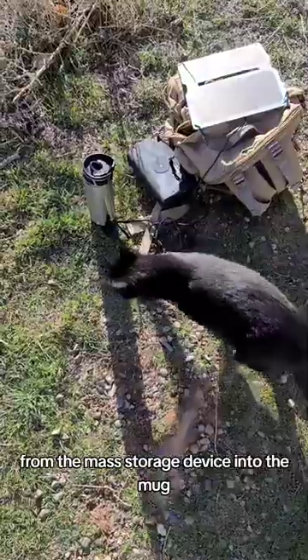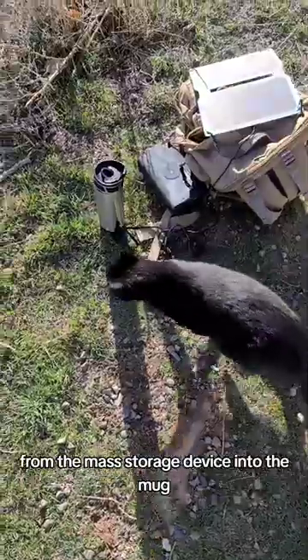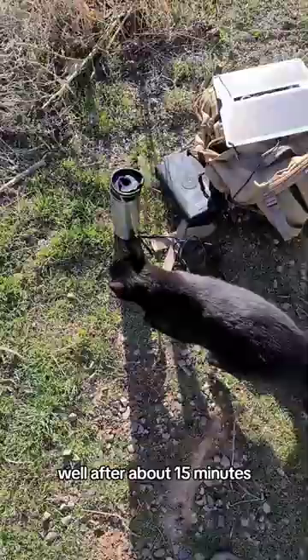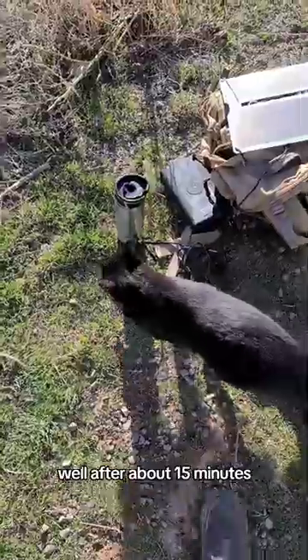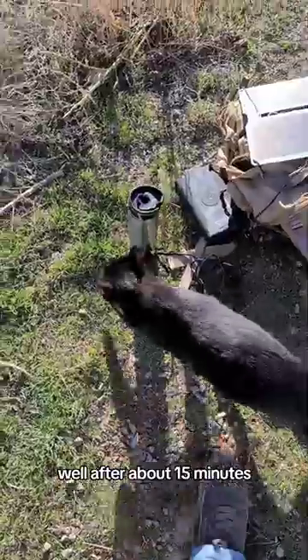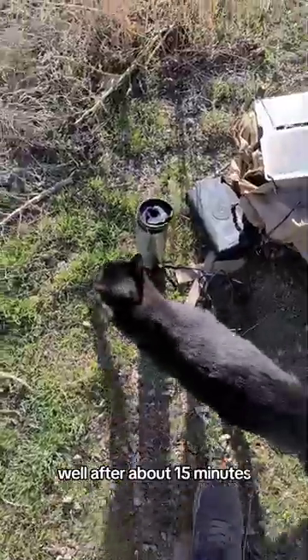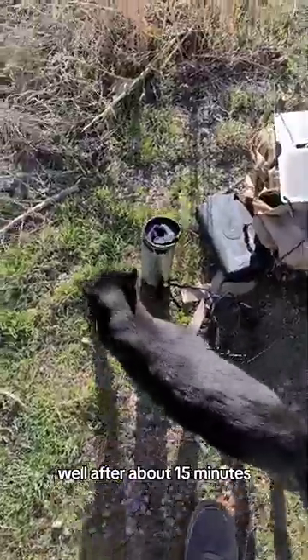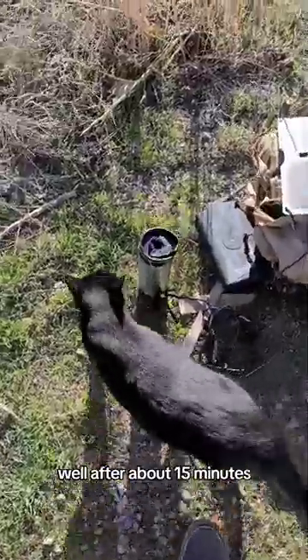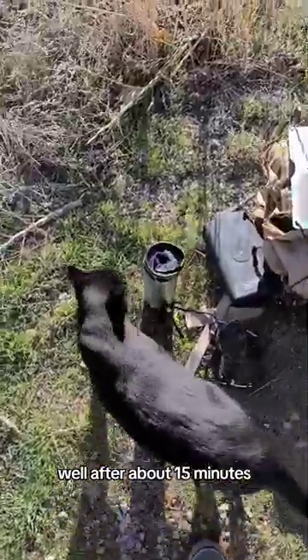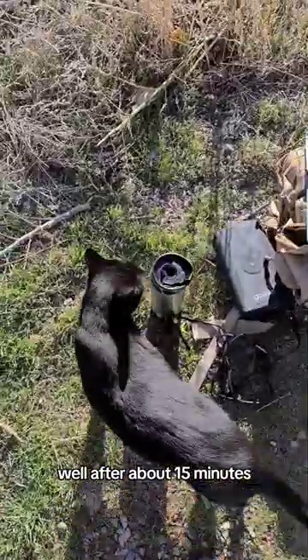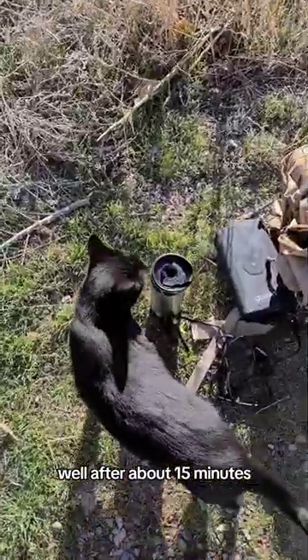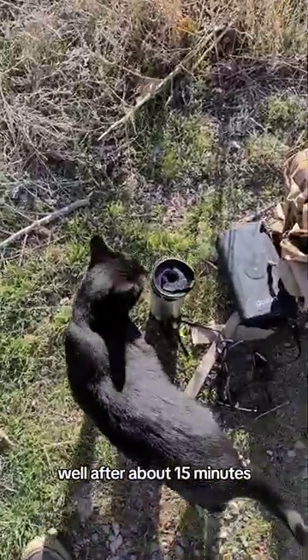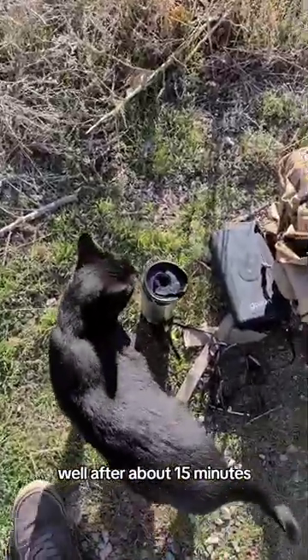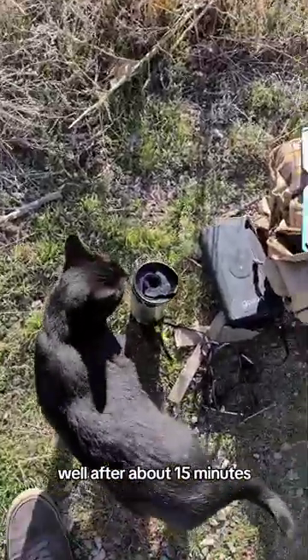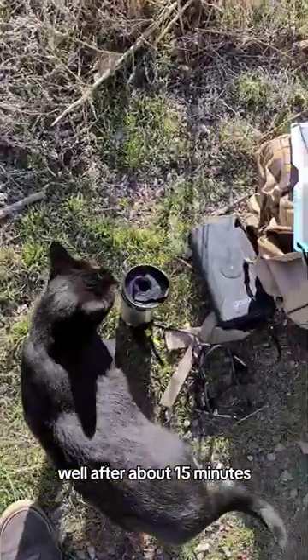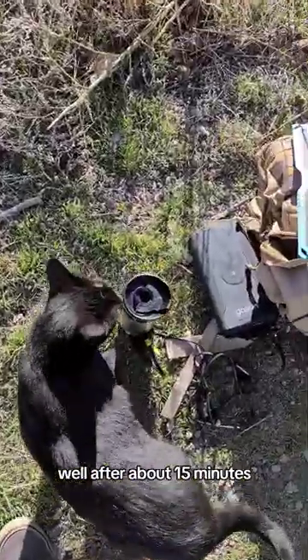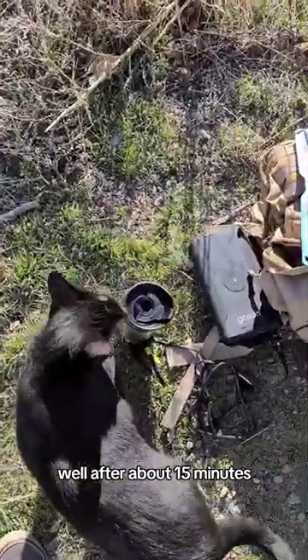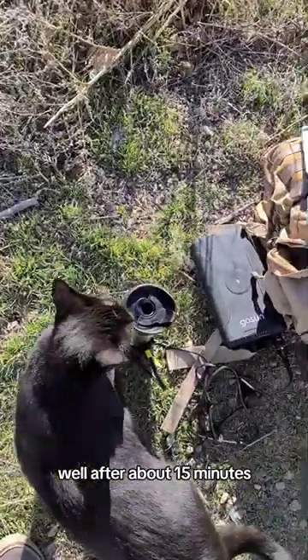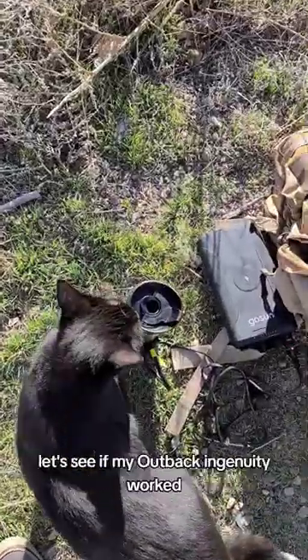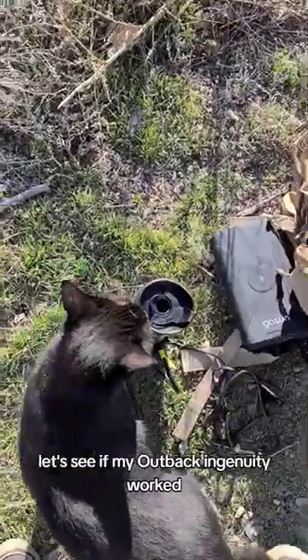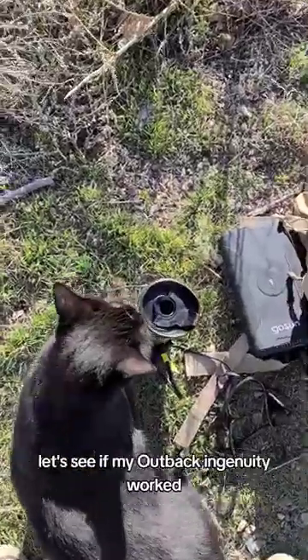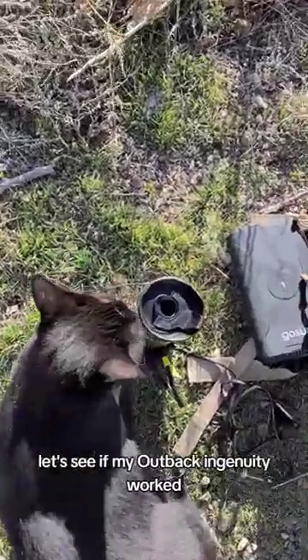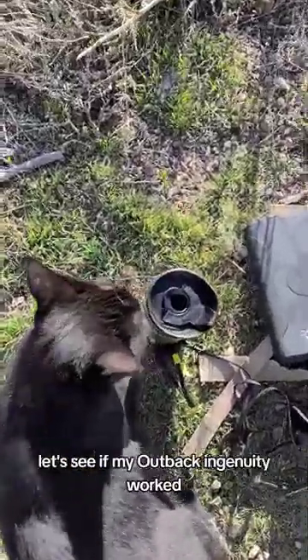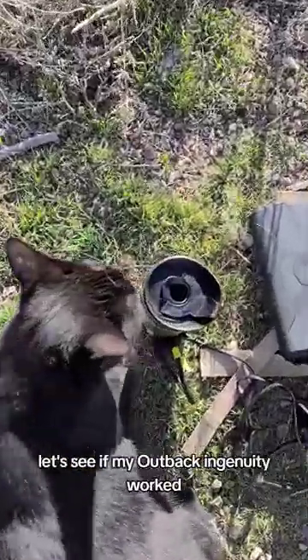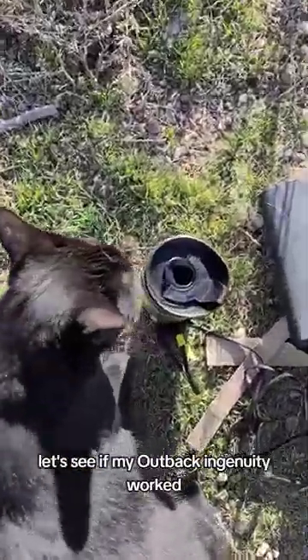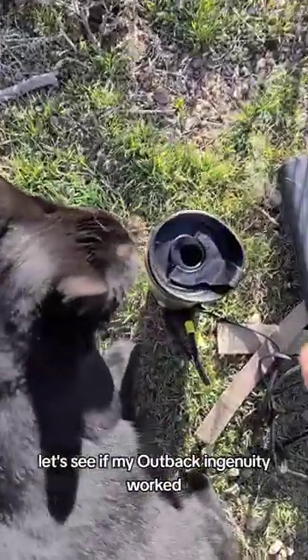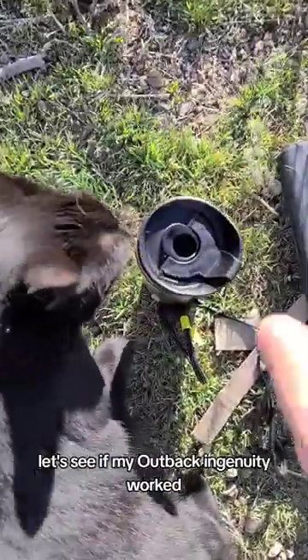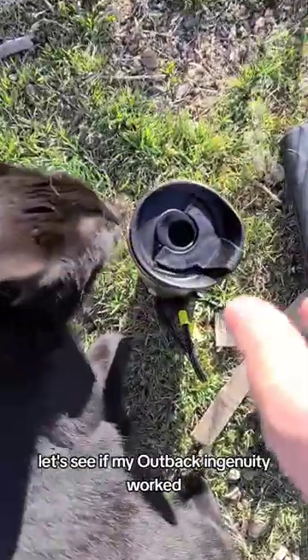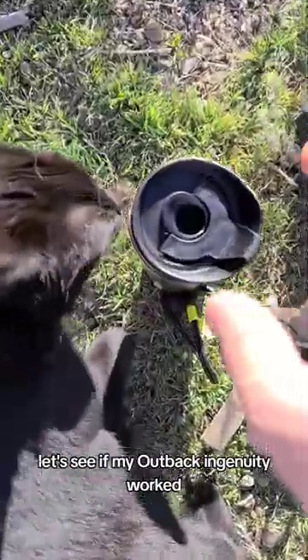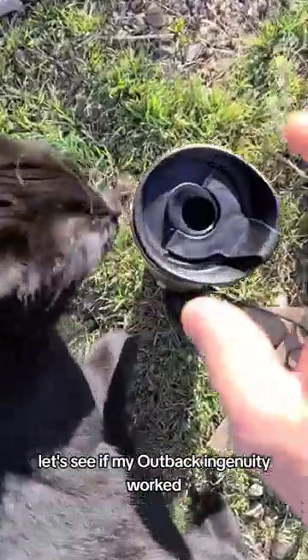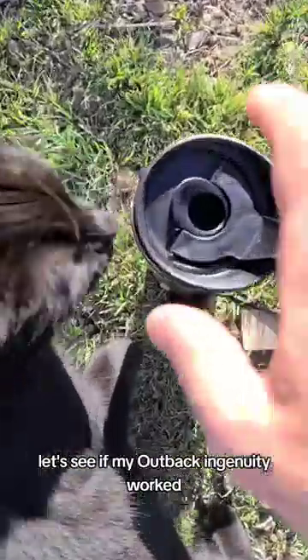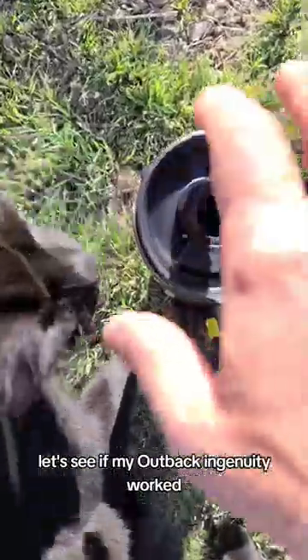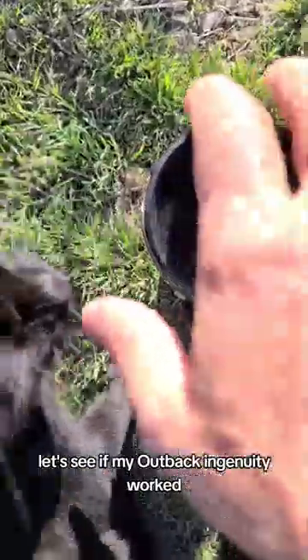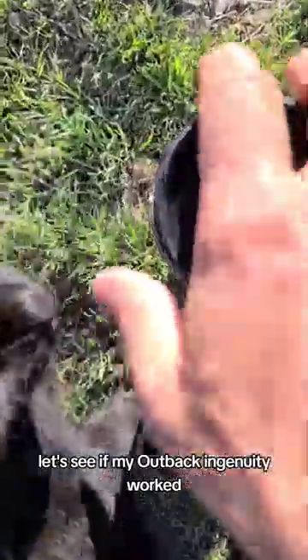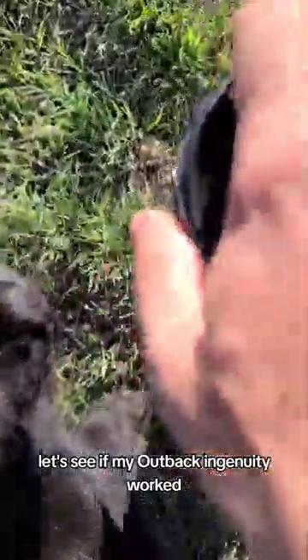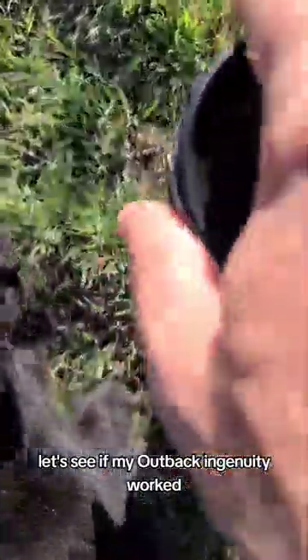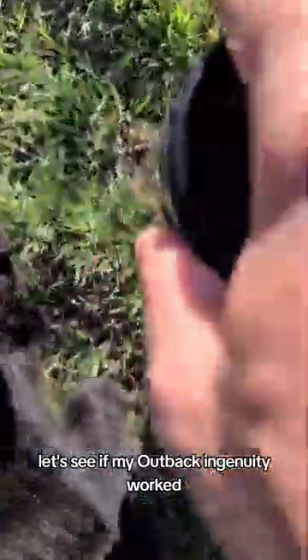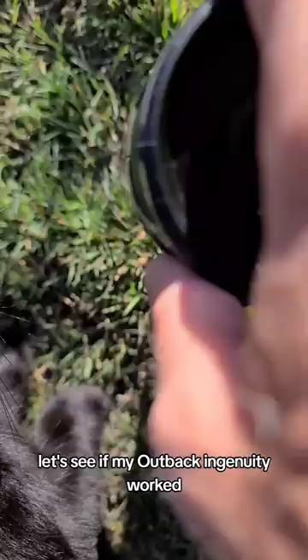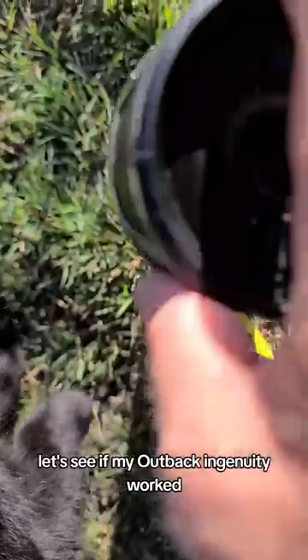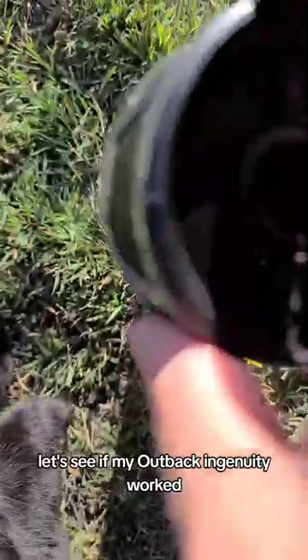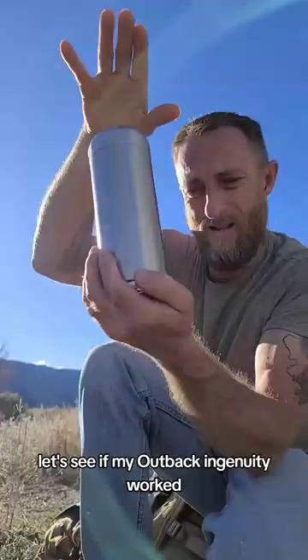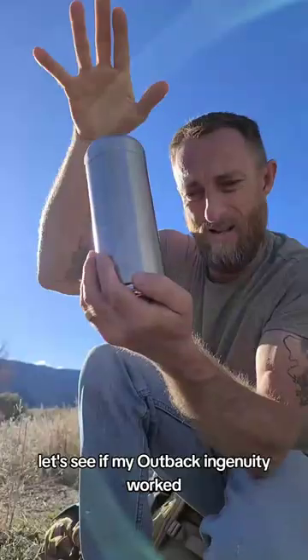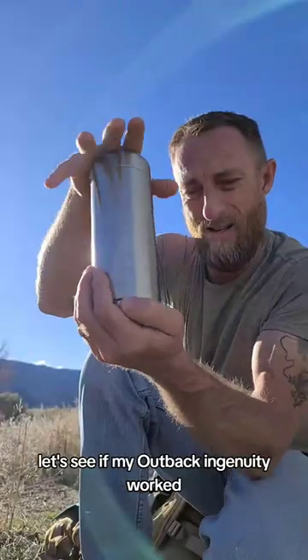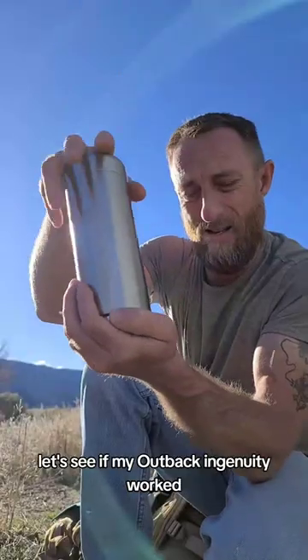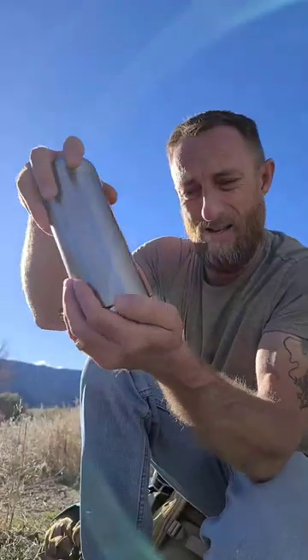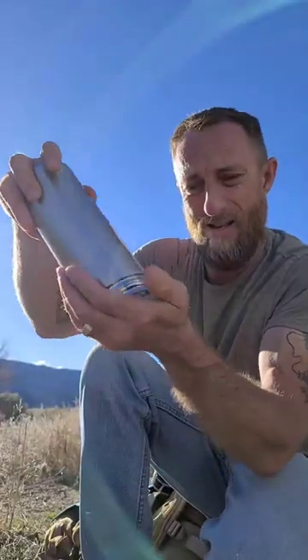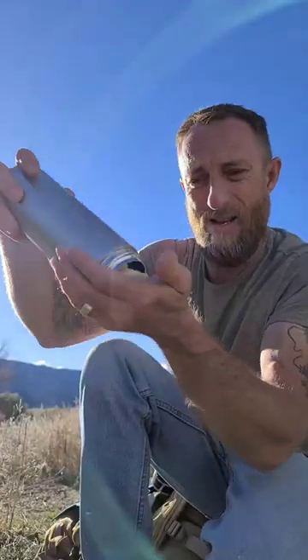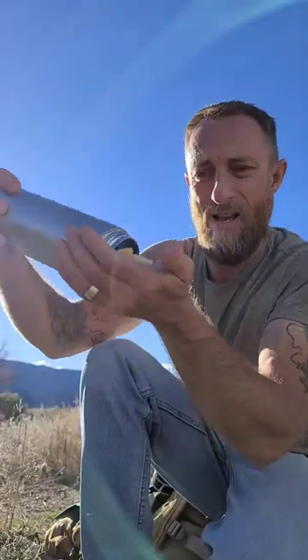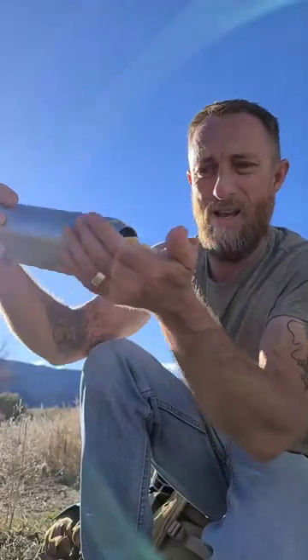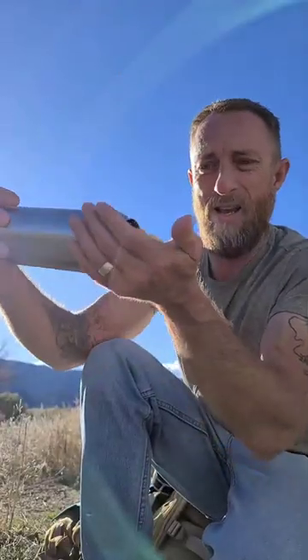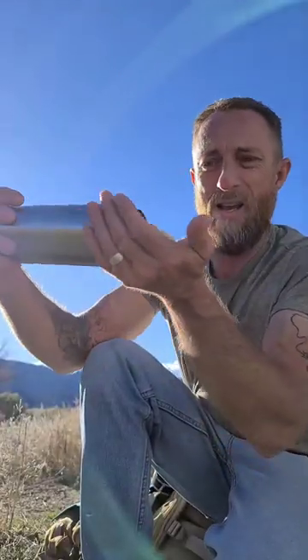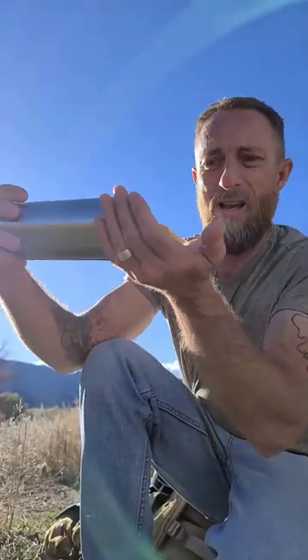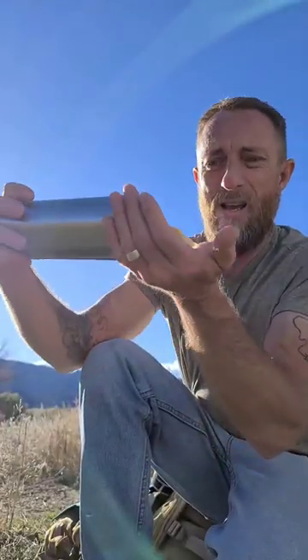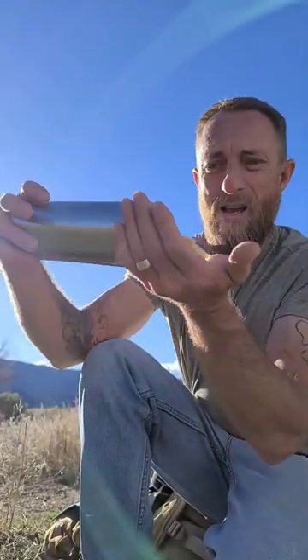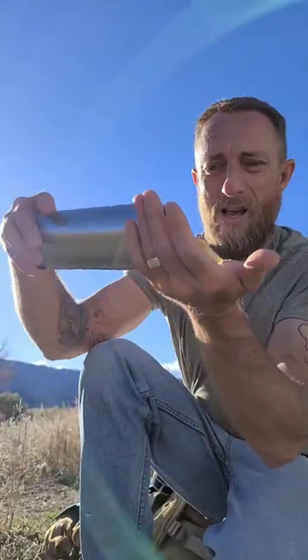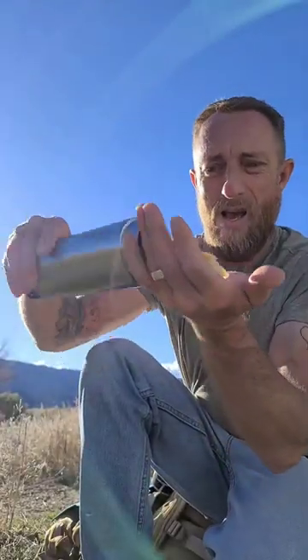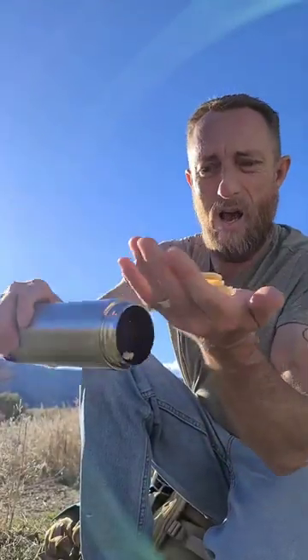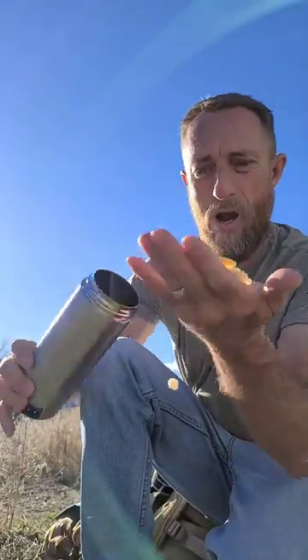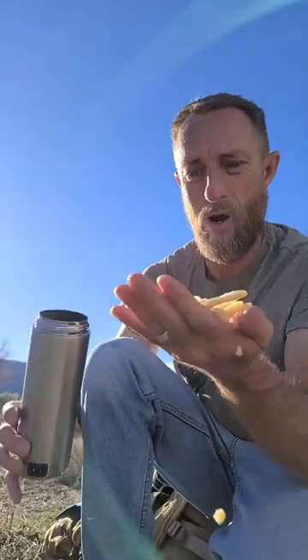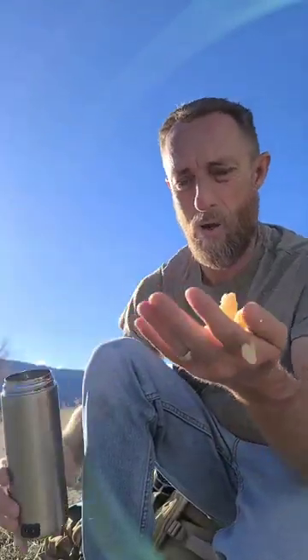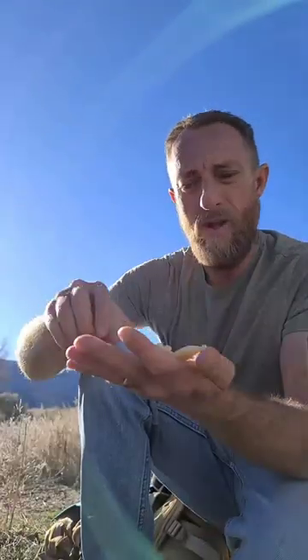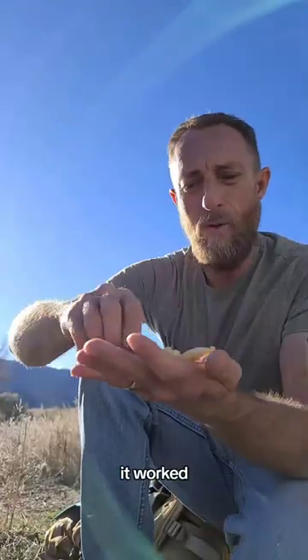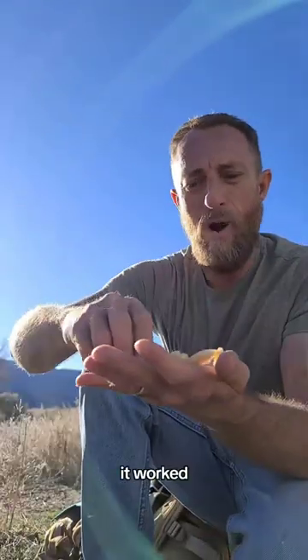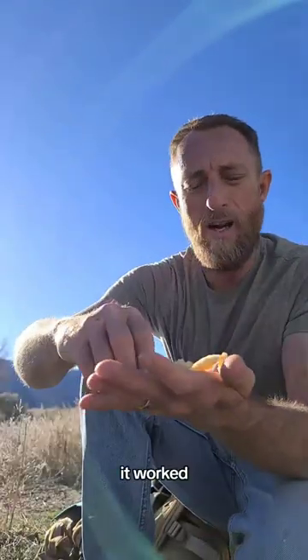Well, after about 15 minutes, let's see if my Outback Ingenuity worked. It worked!